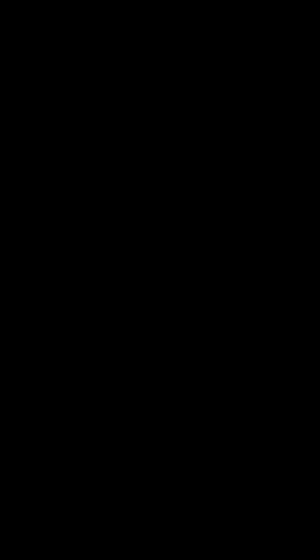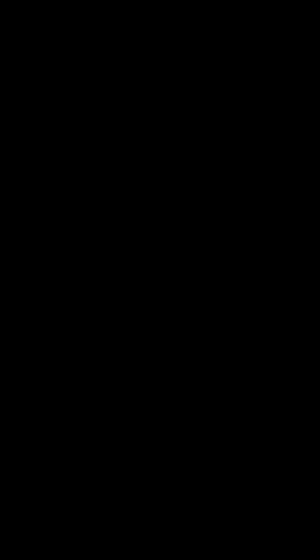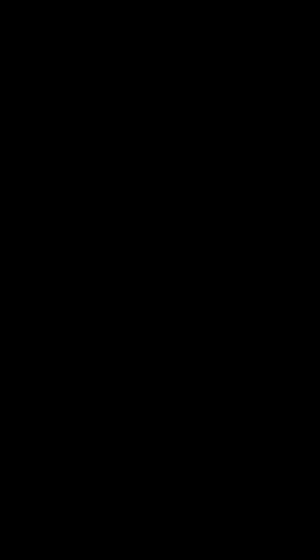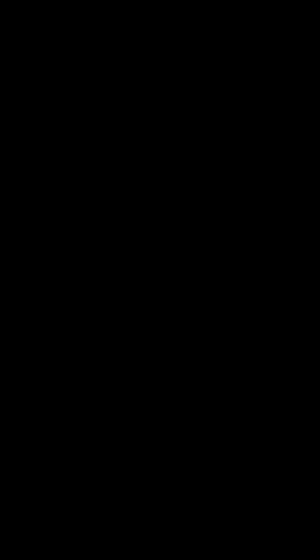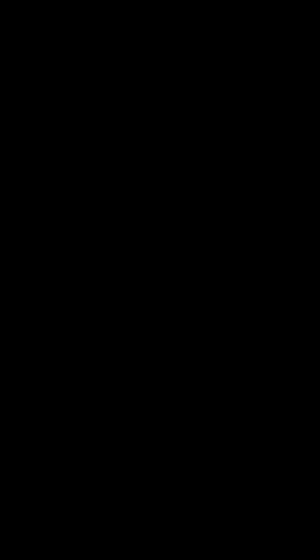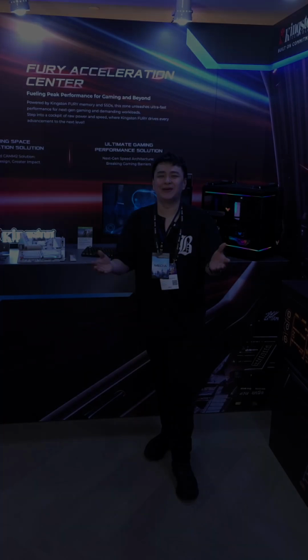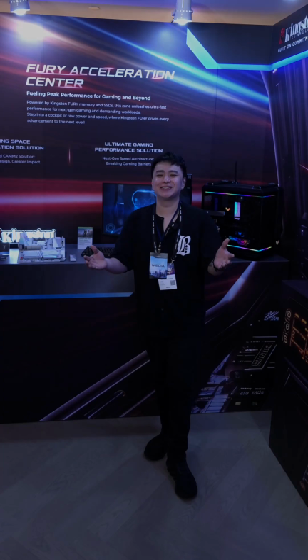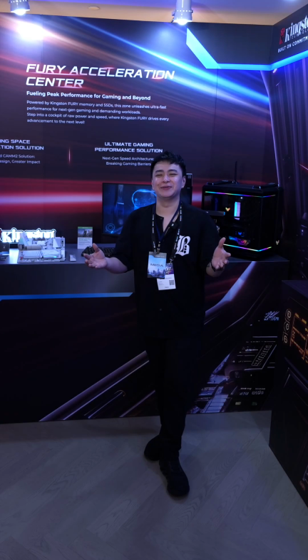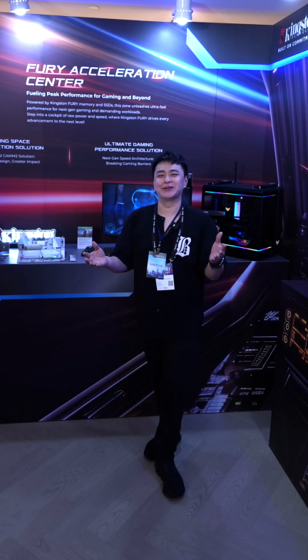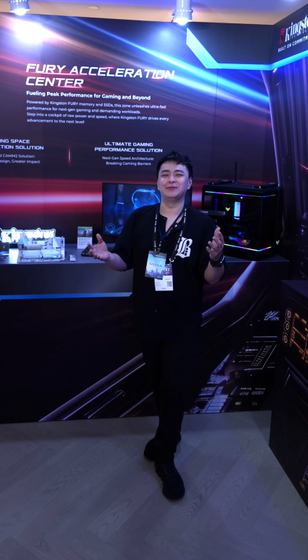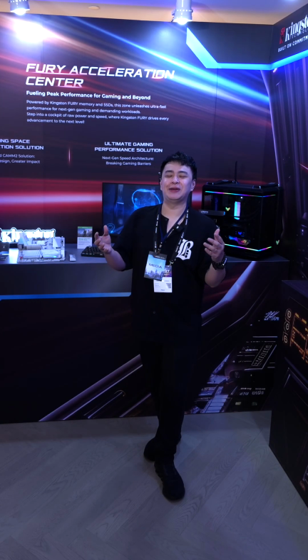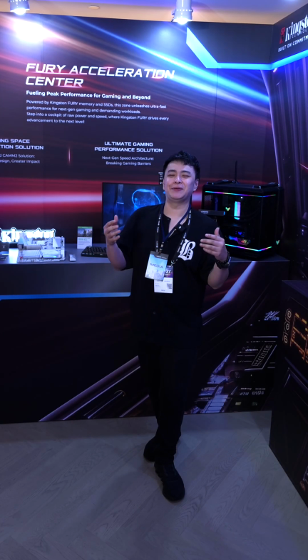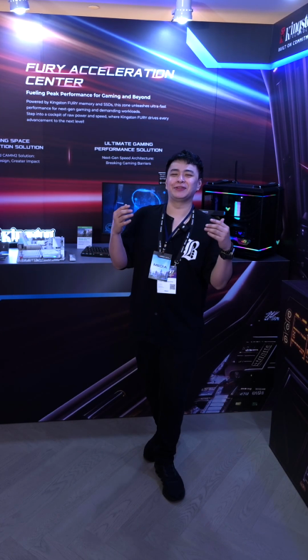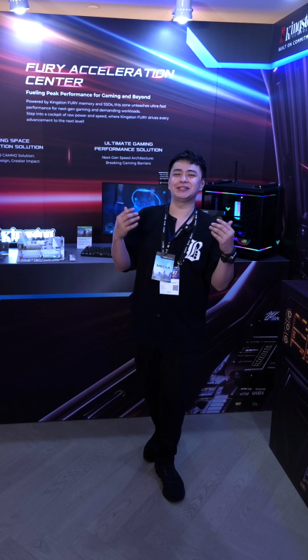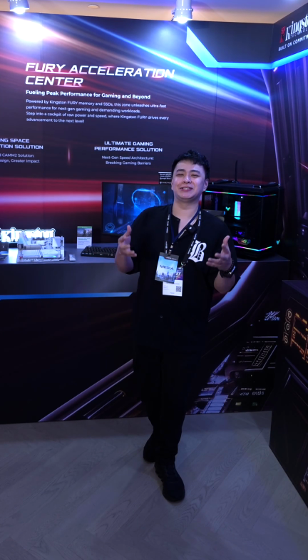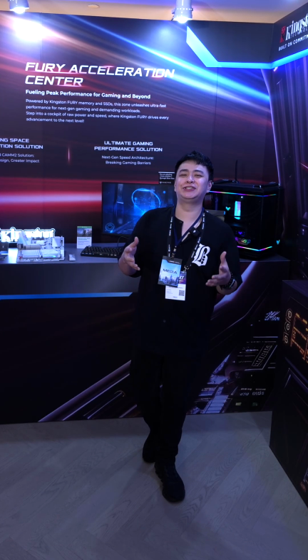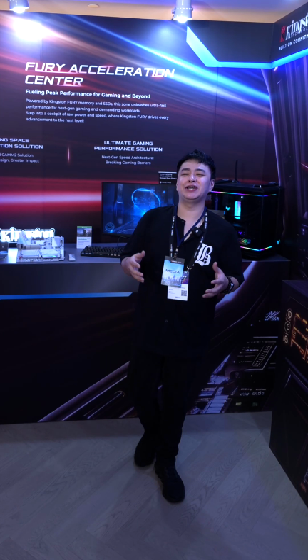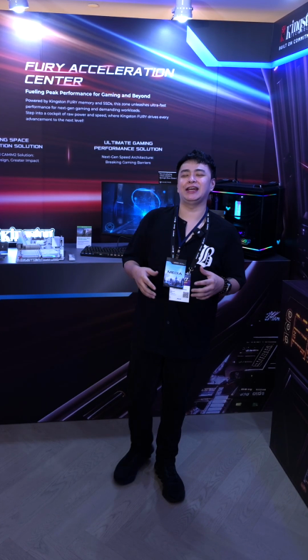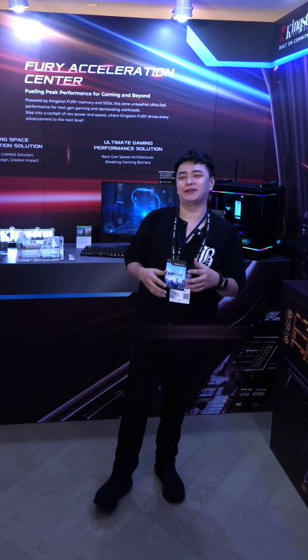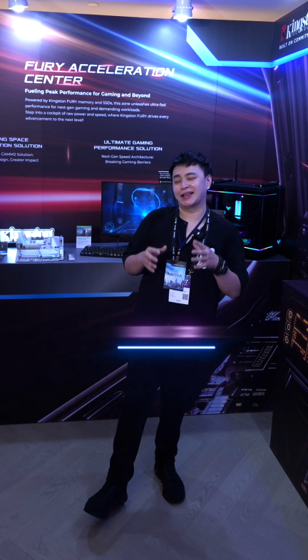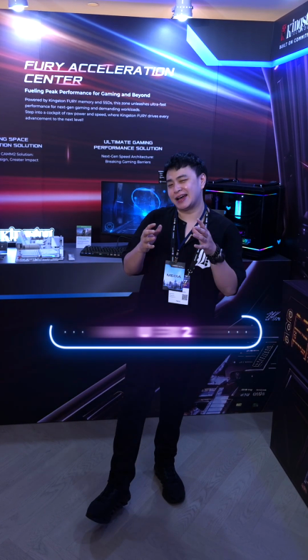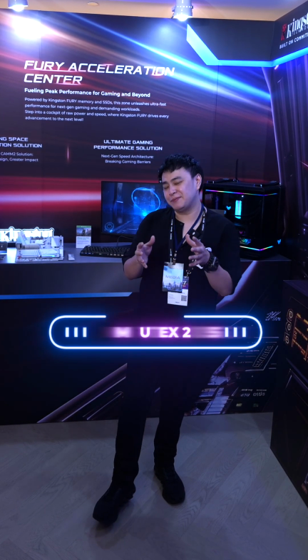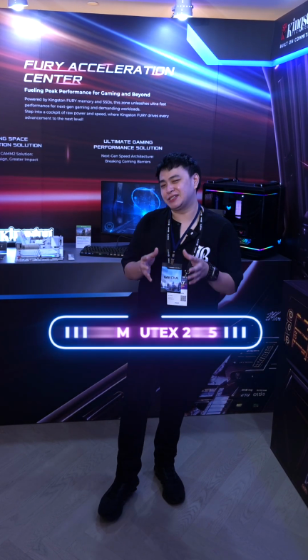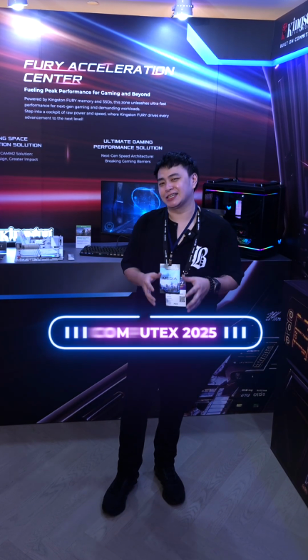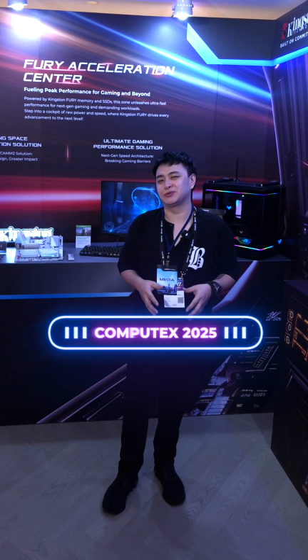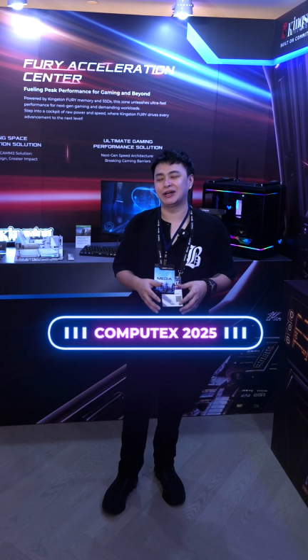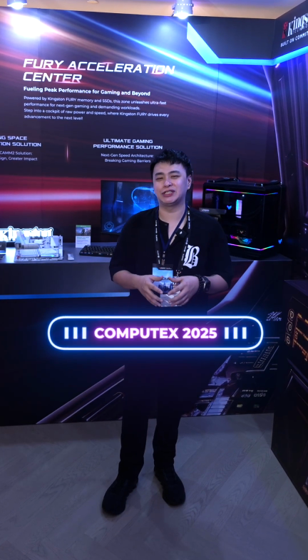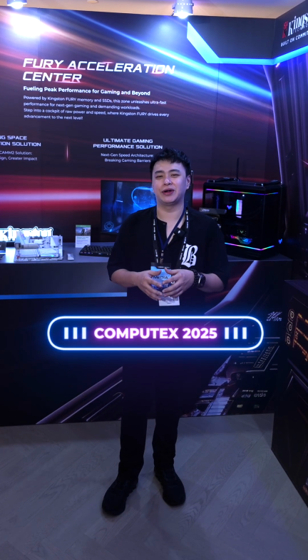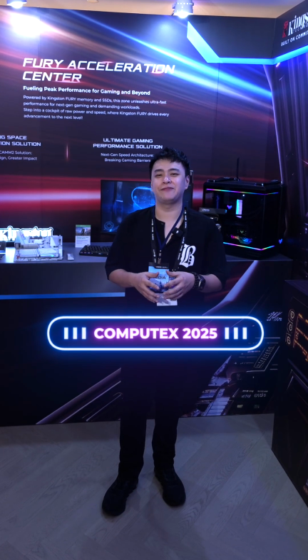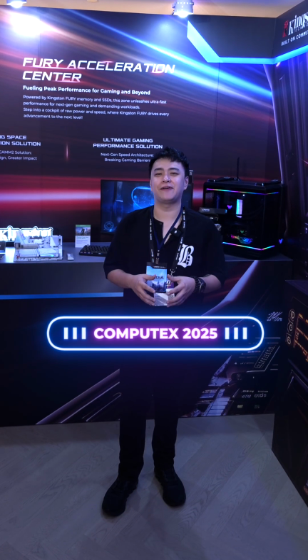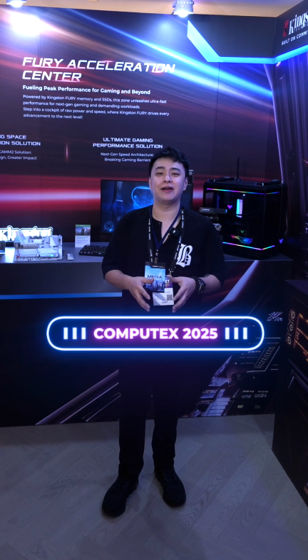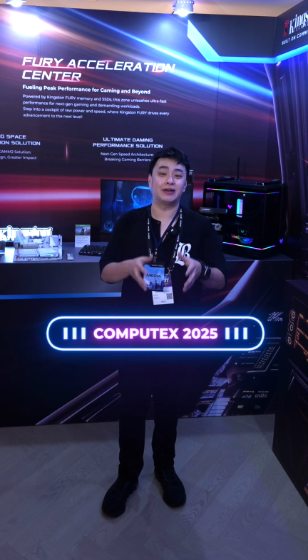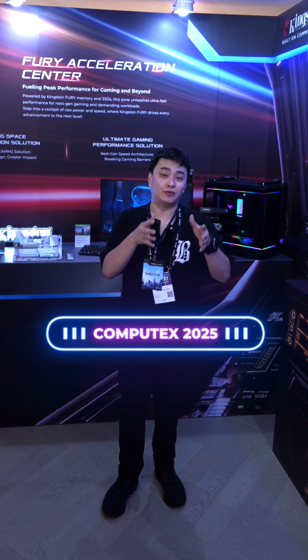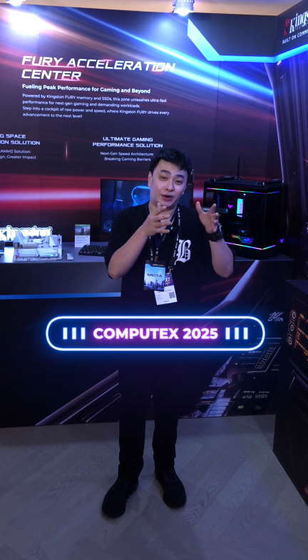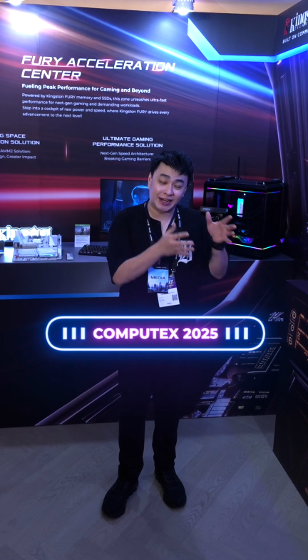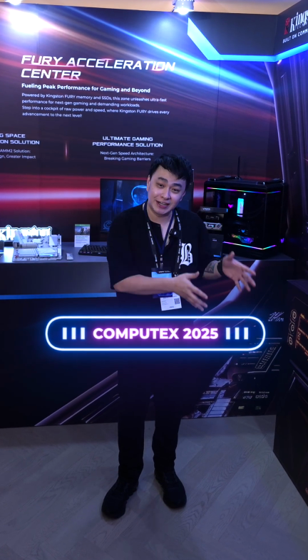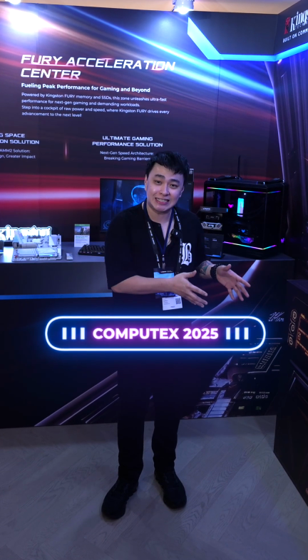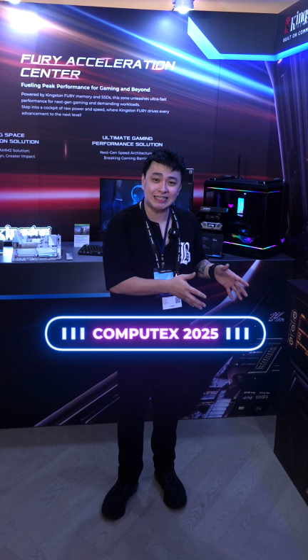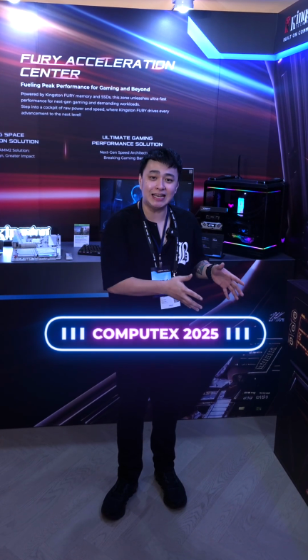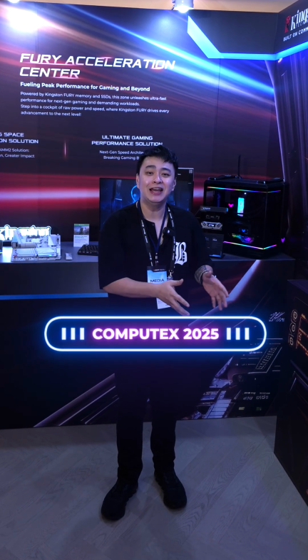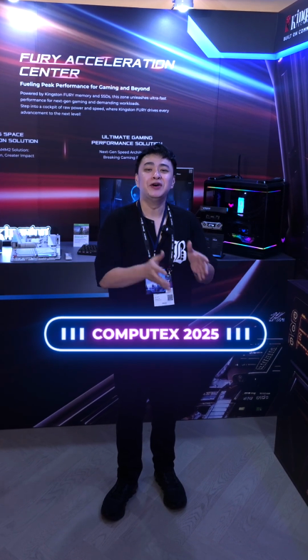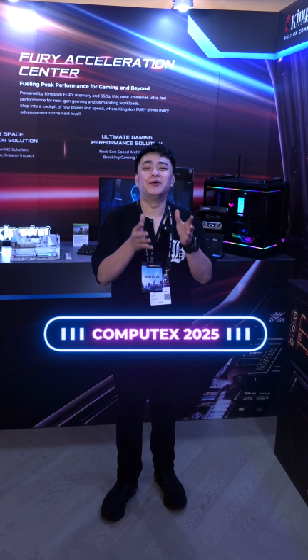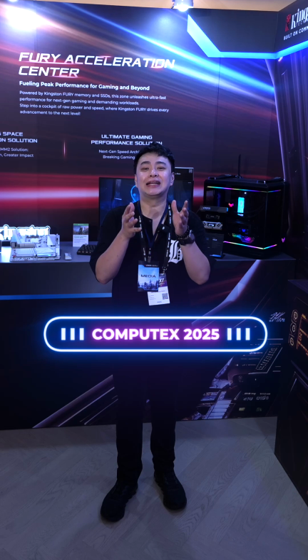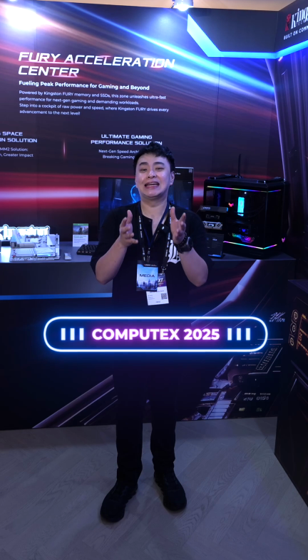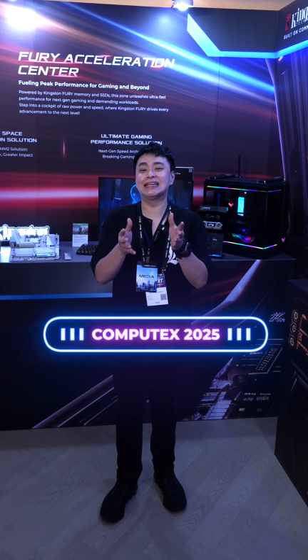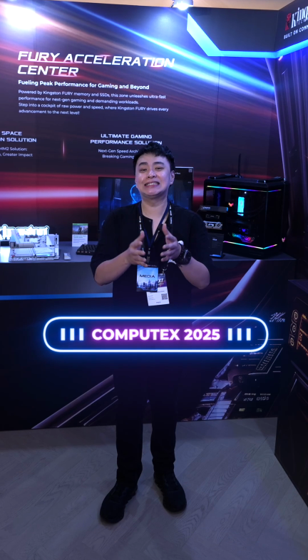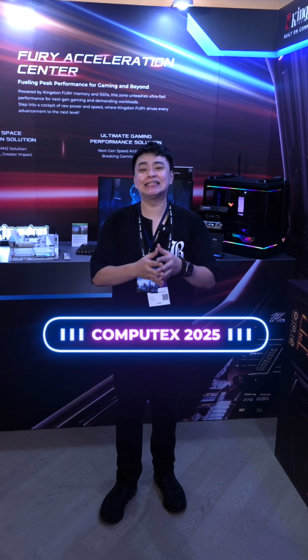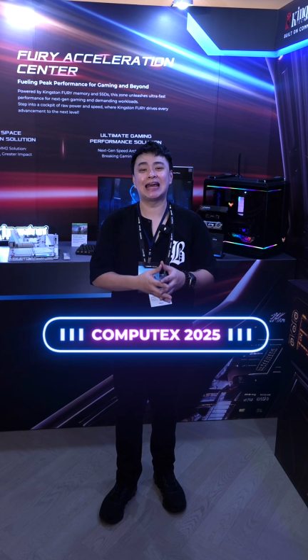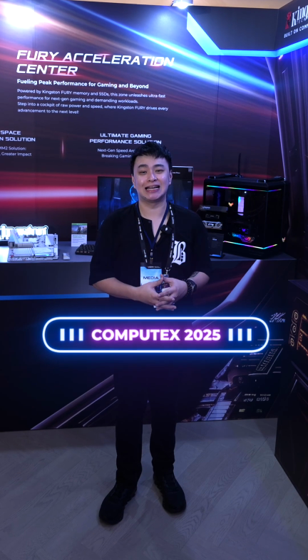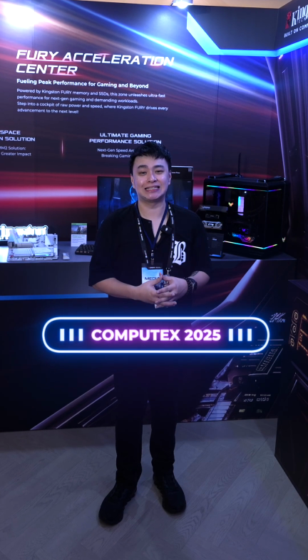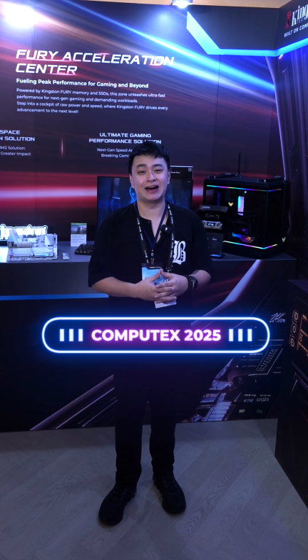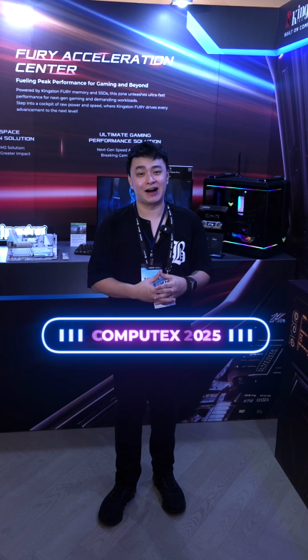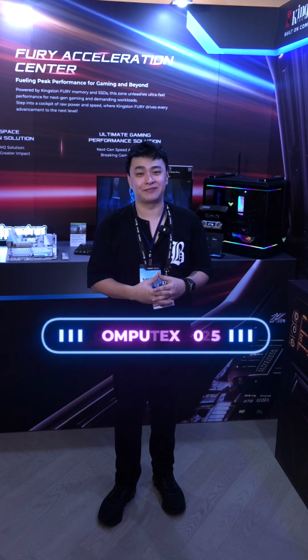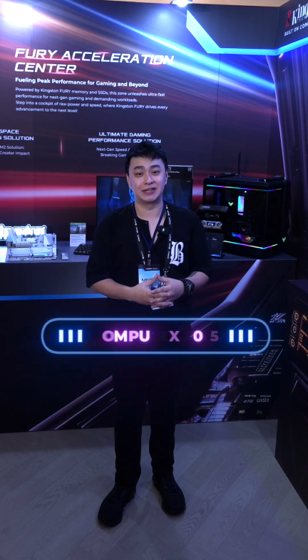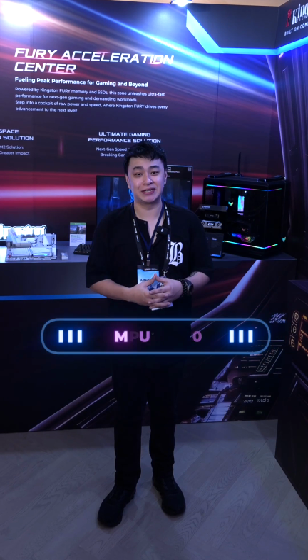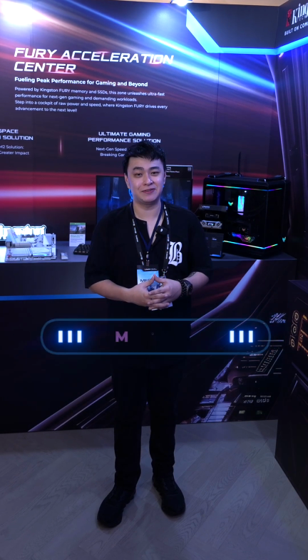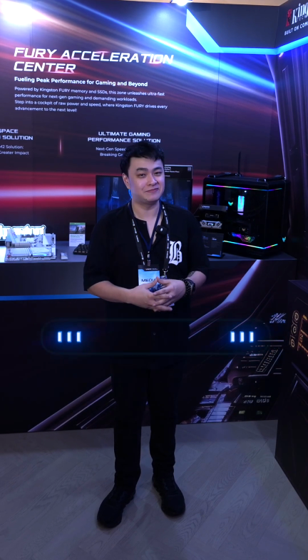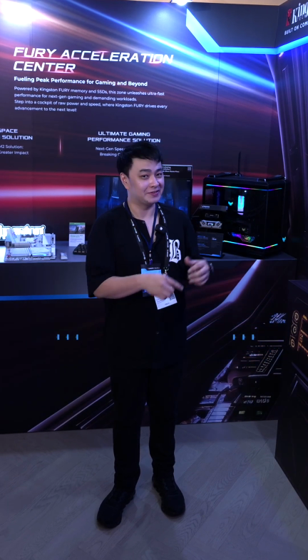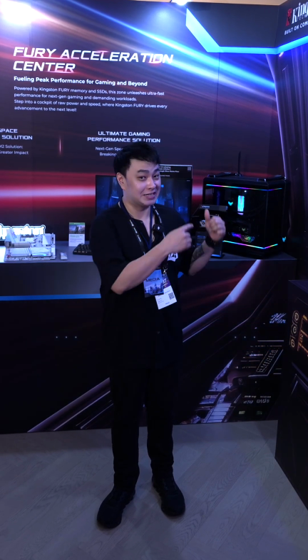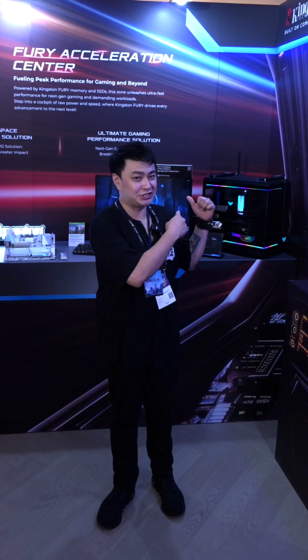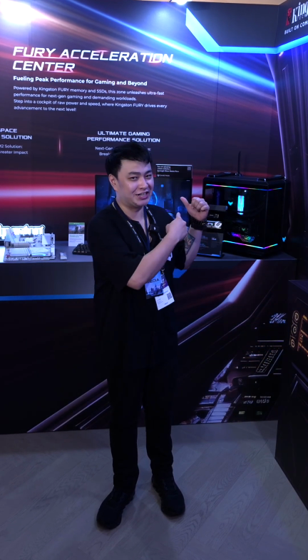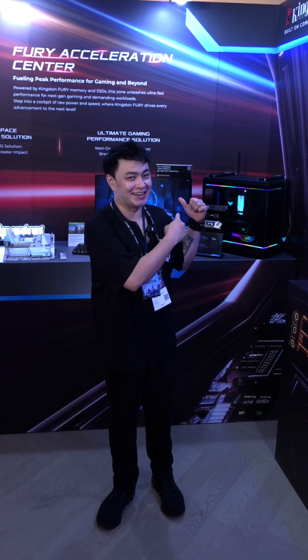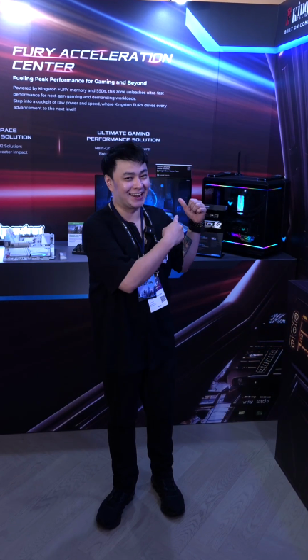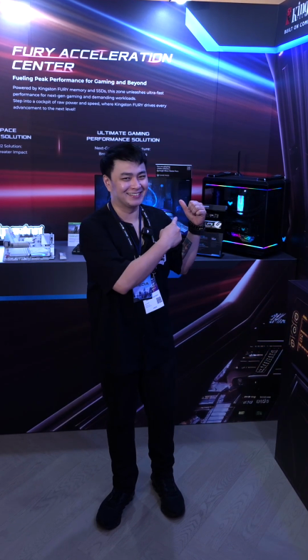What is up good people, this is Jay here at Computex 2025 and we're here to see what Kingston has to offer, so let's check it out.